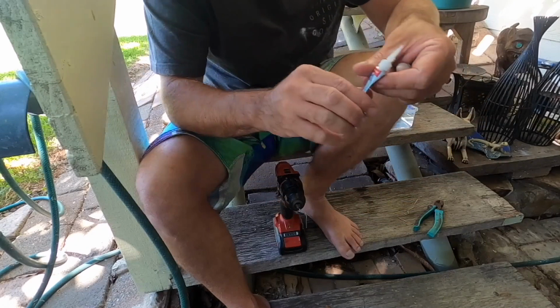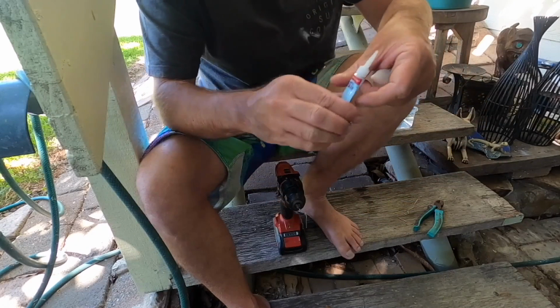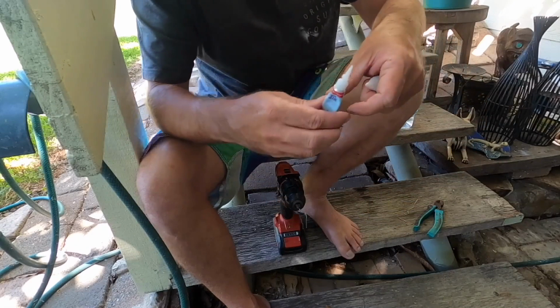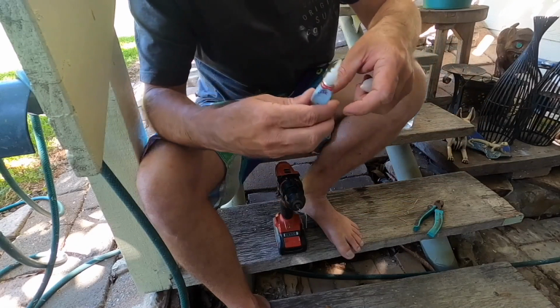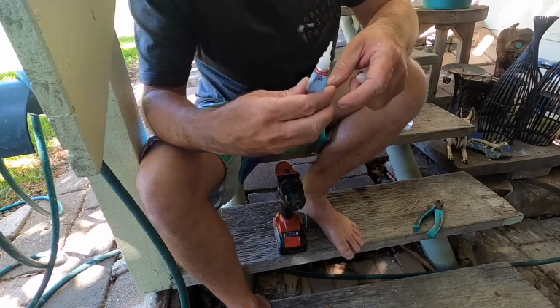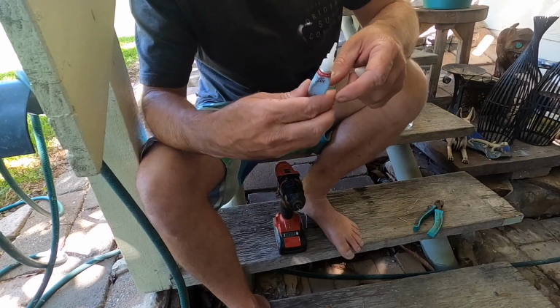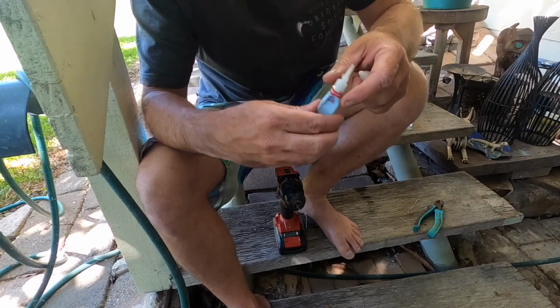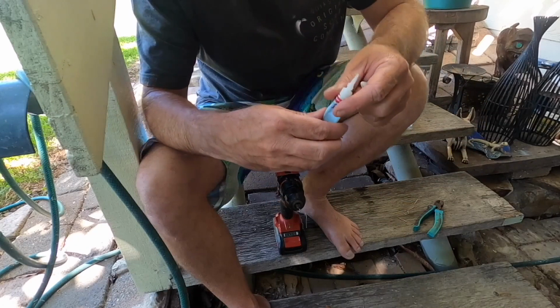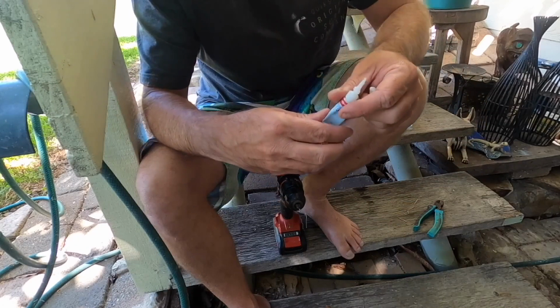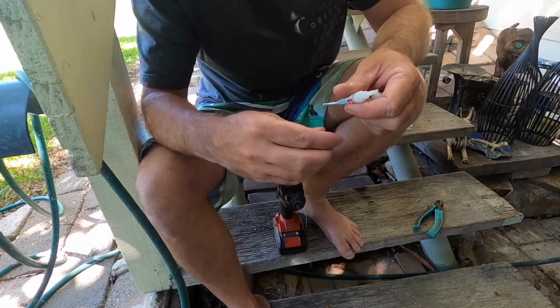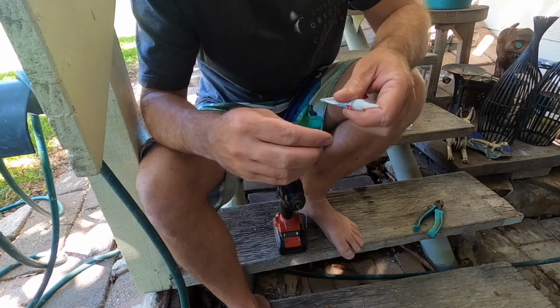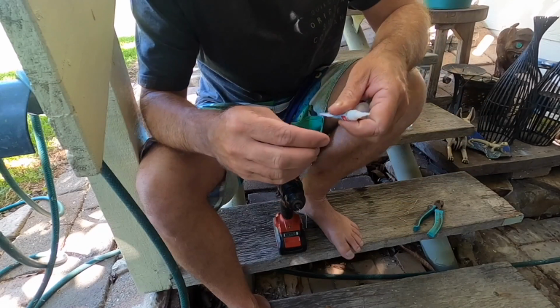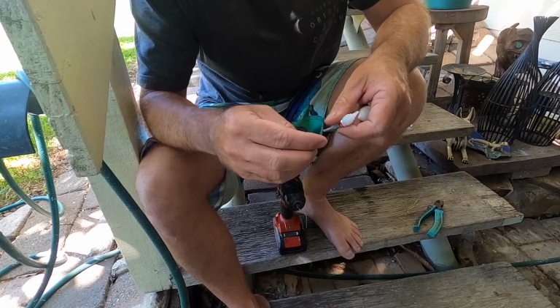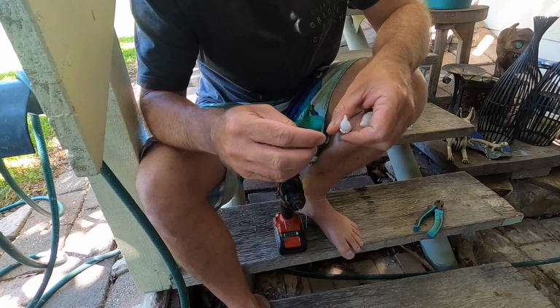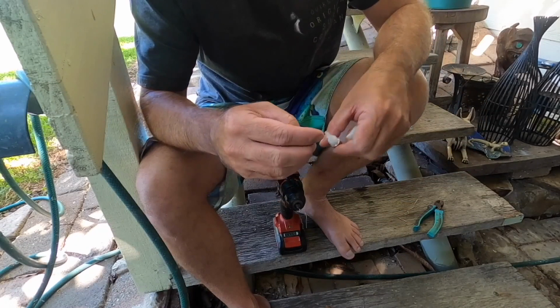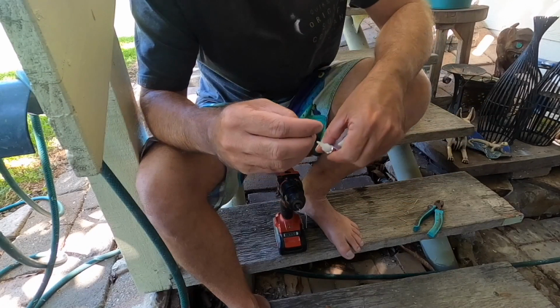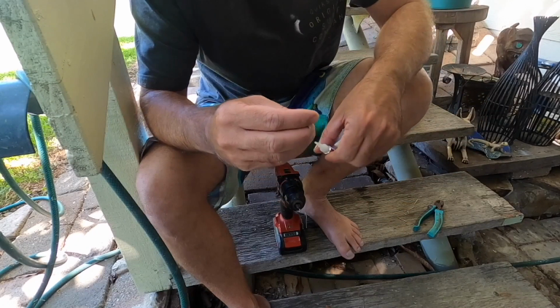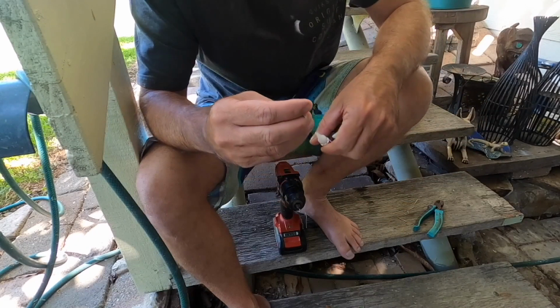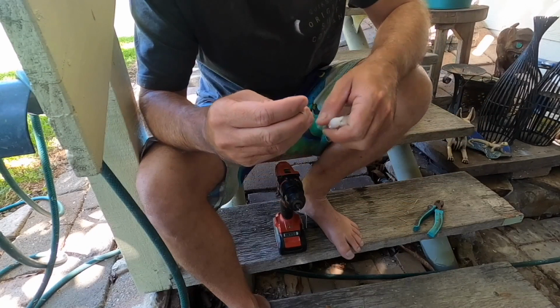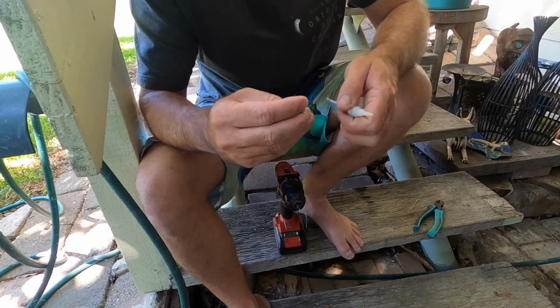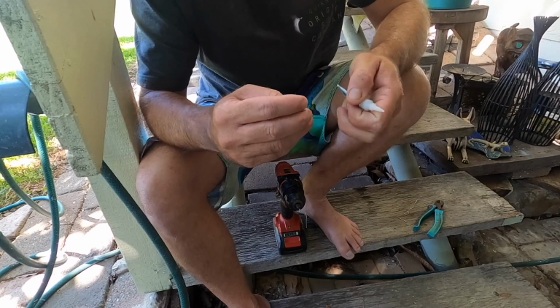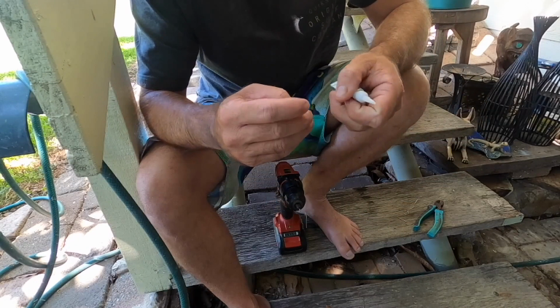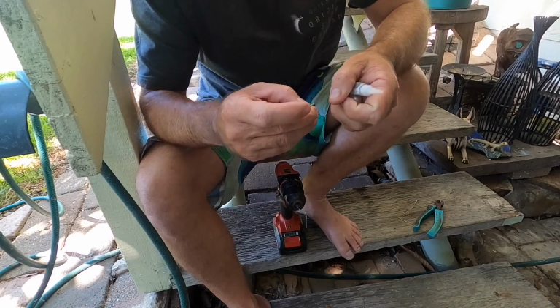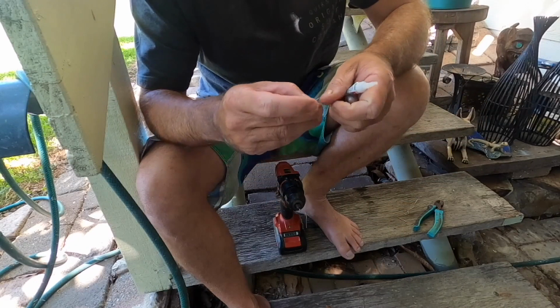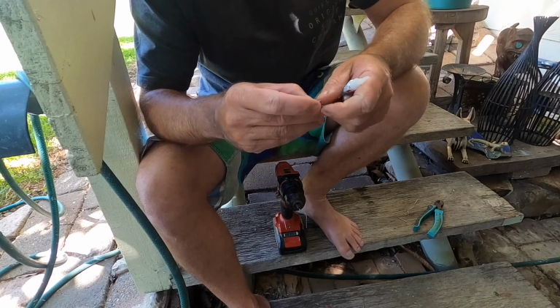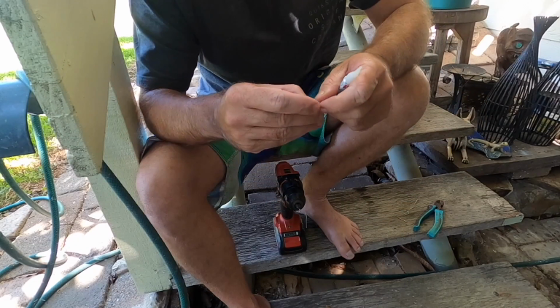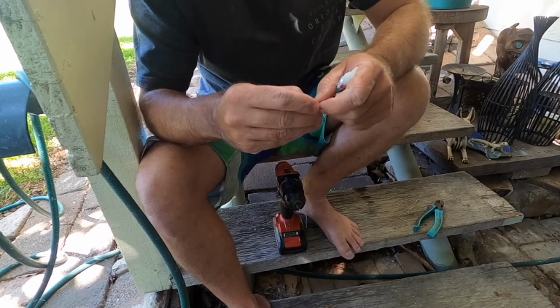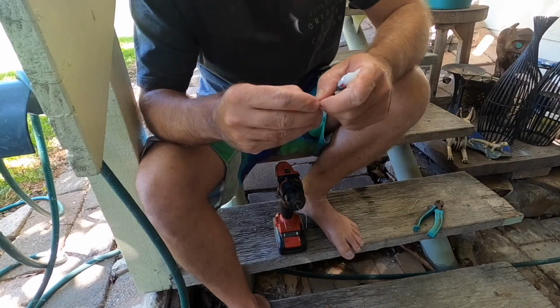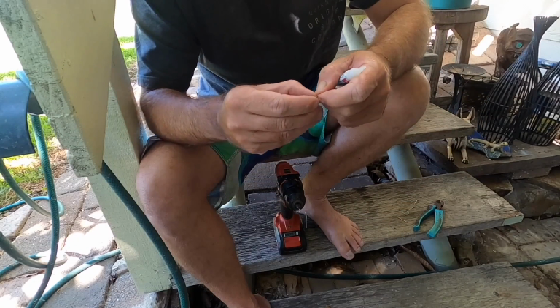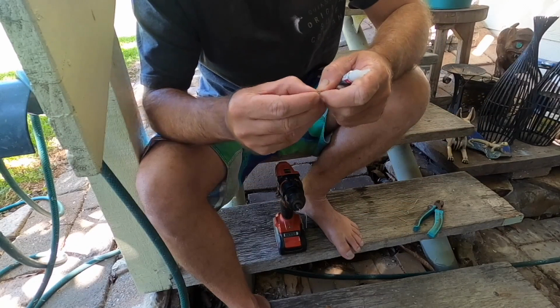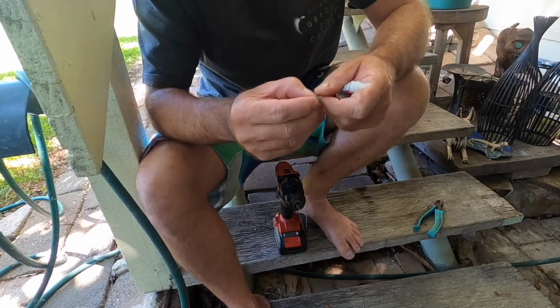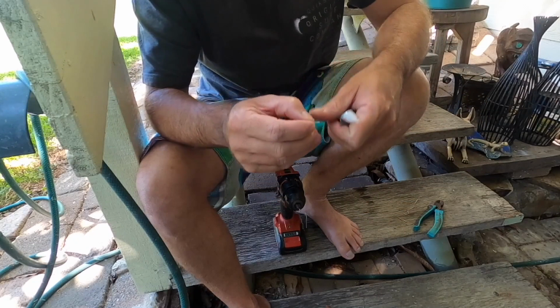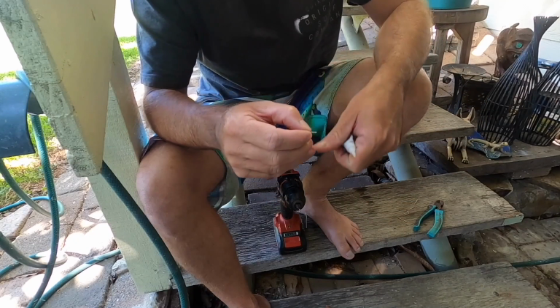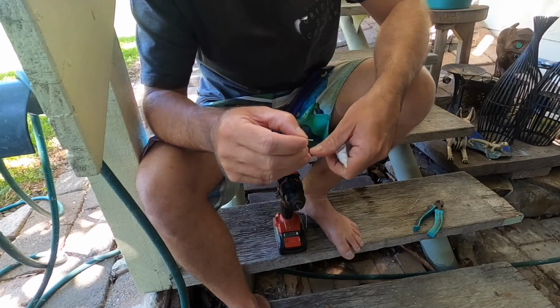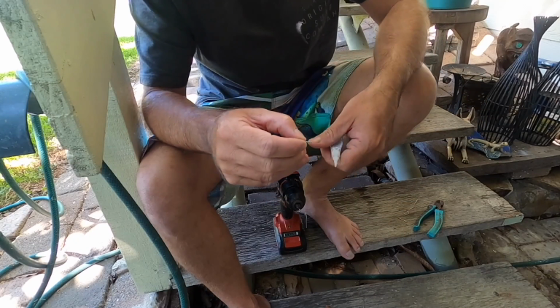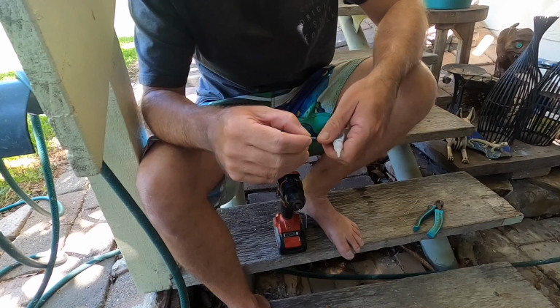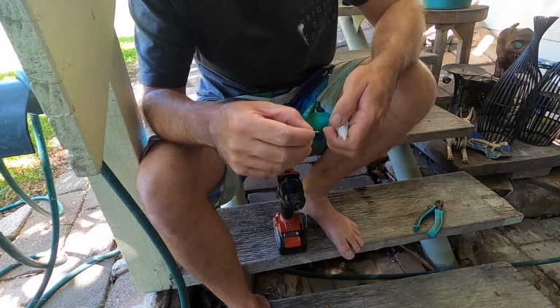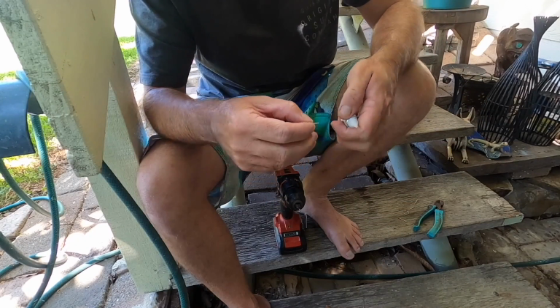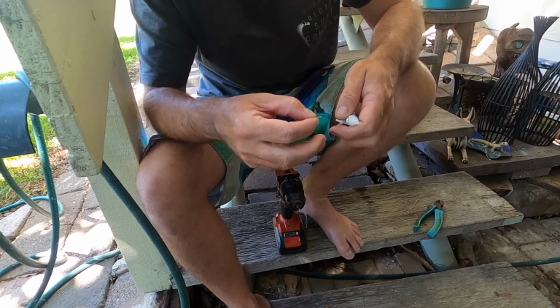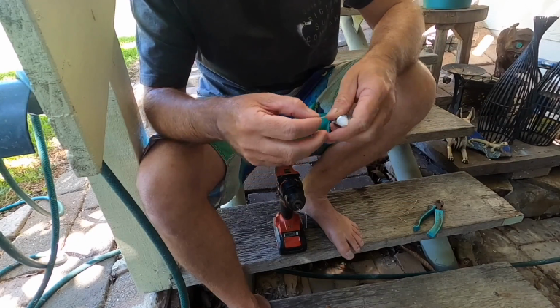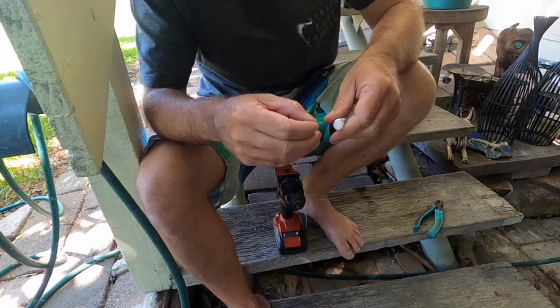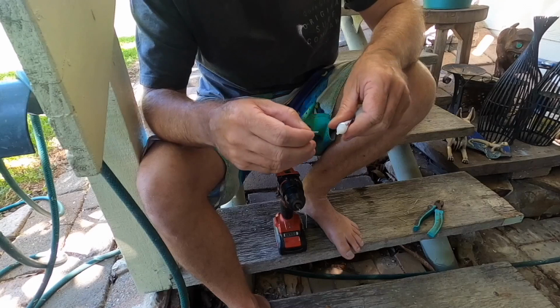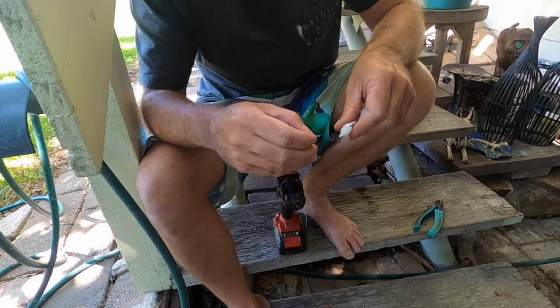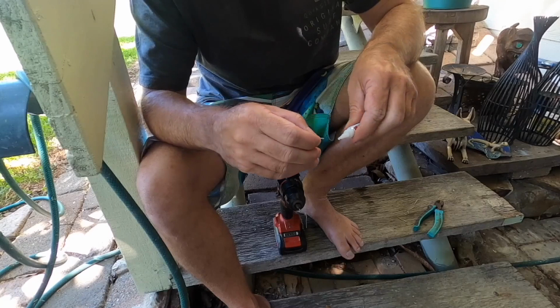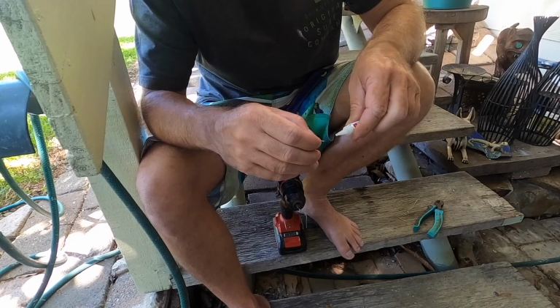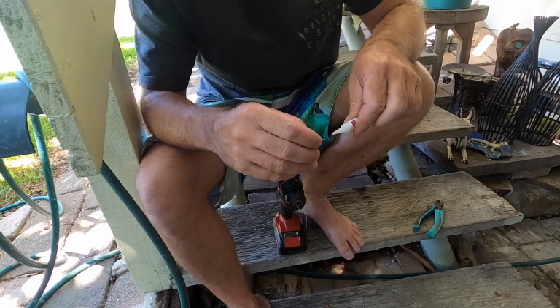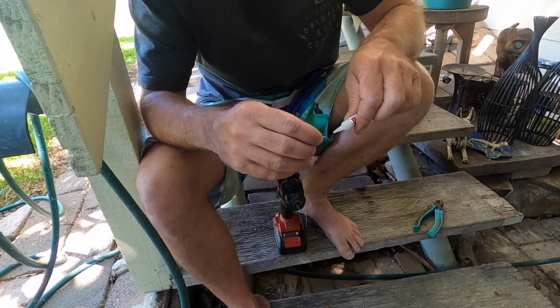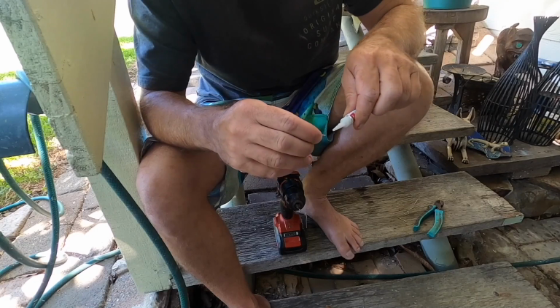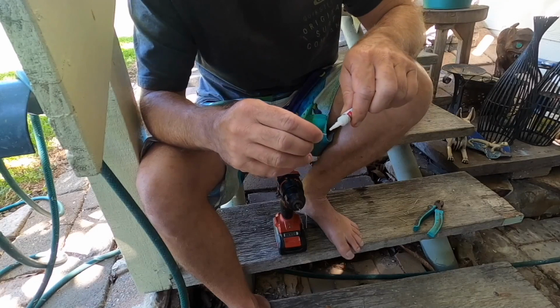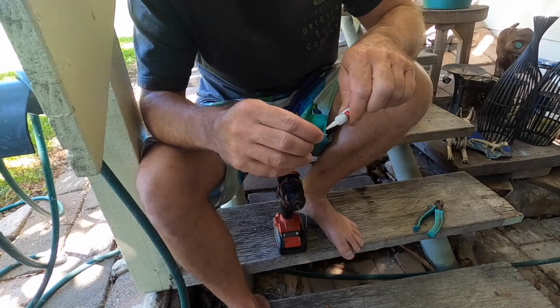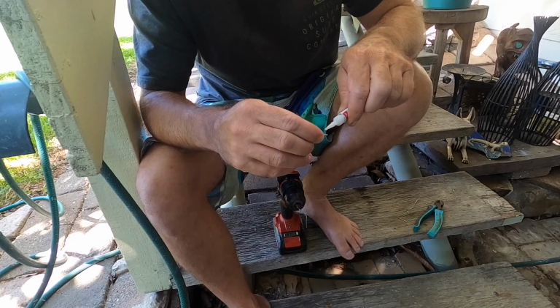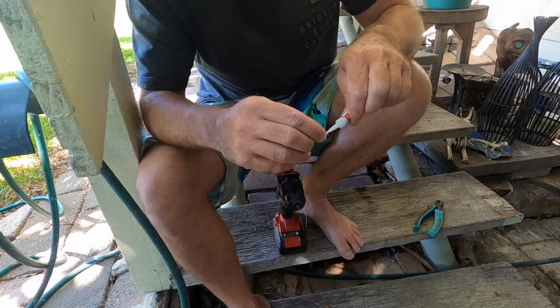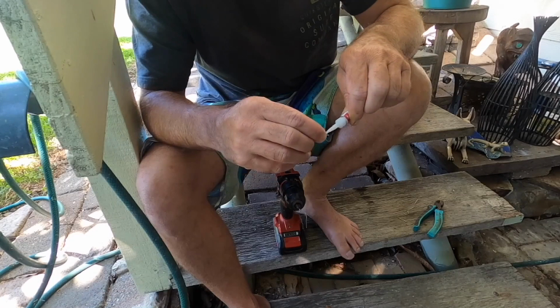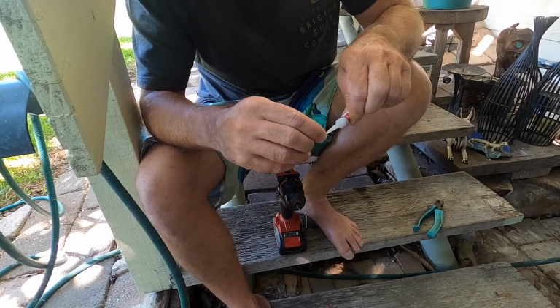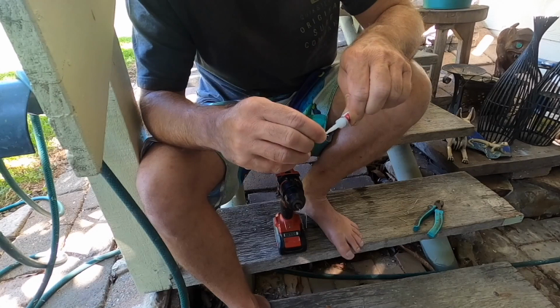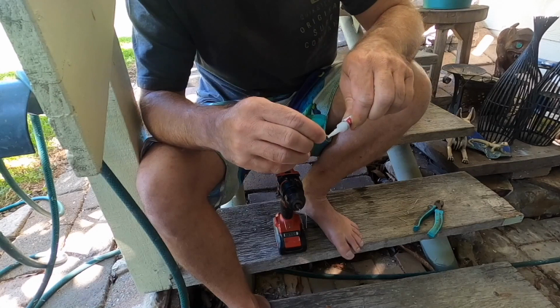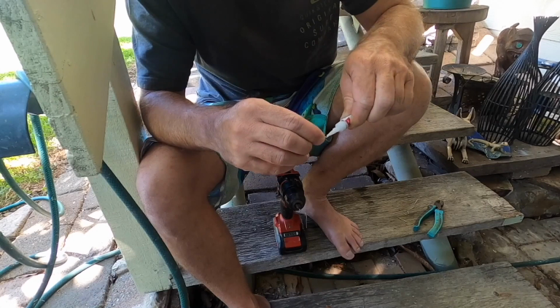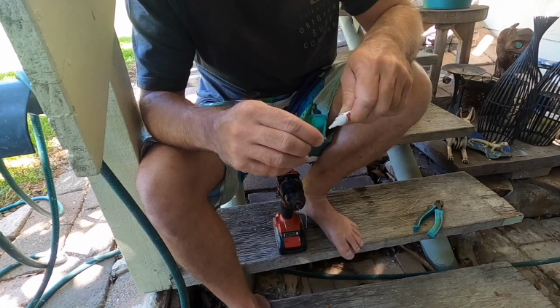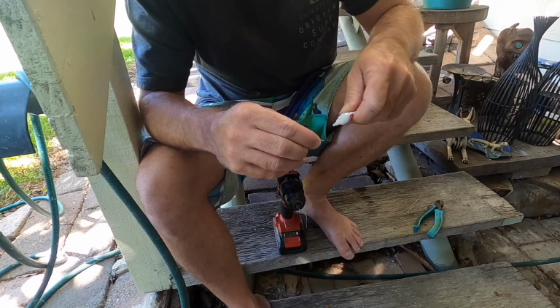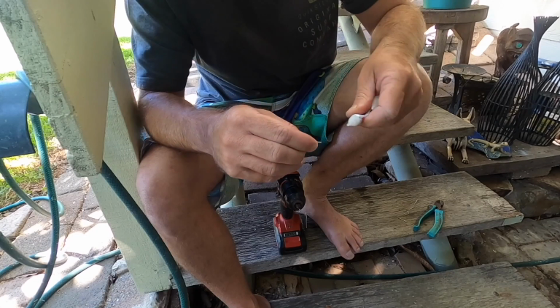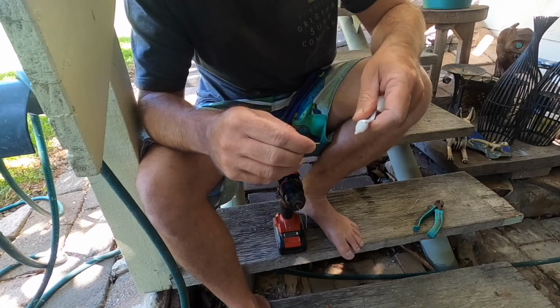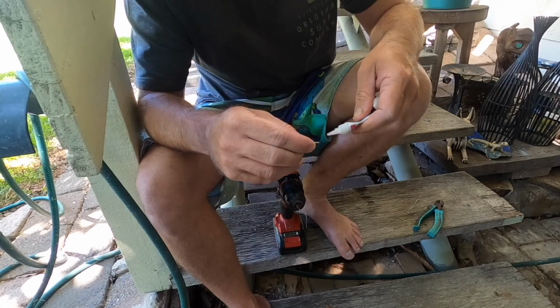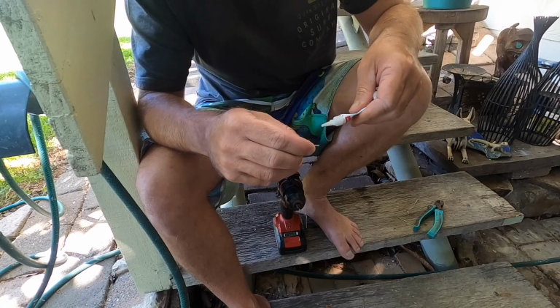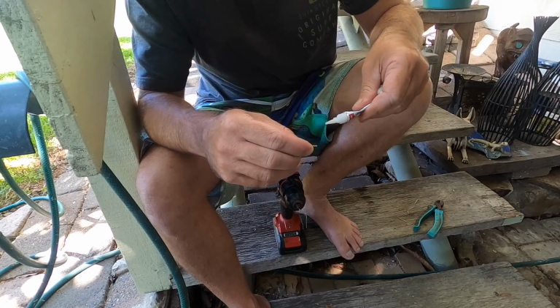Just going to use super glue to put them in place — strong enough for a brim, you're kidding.